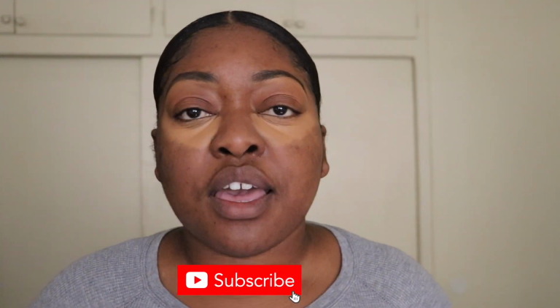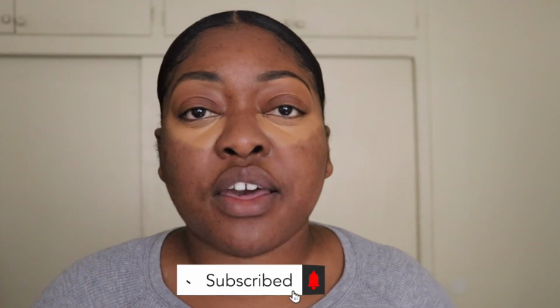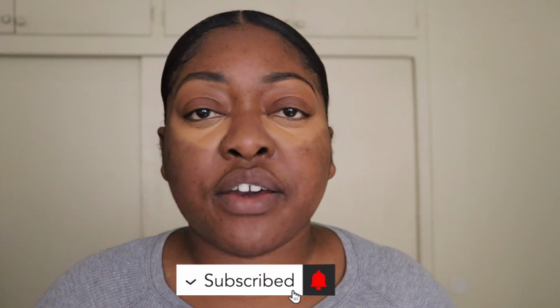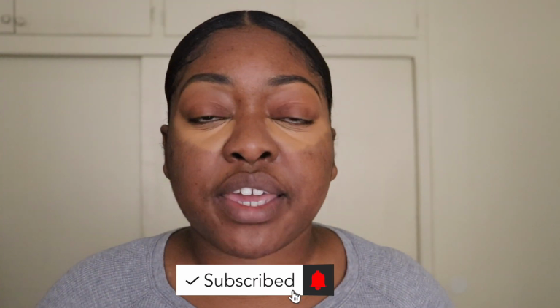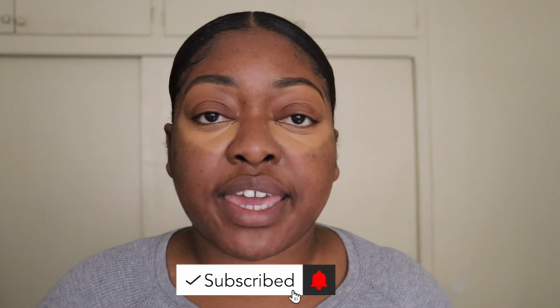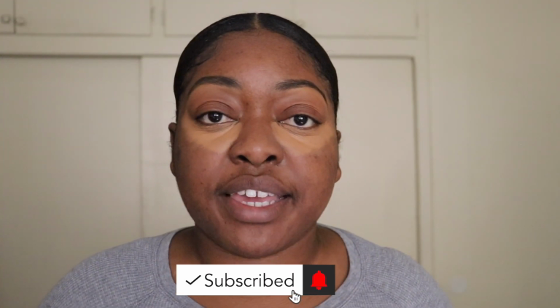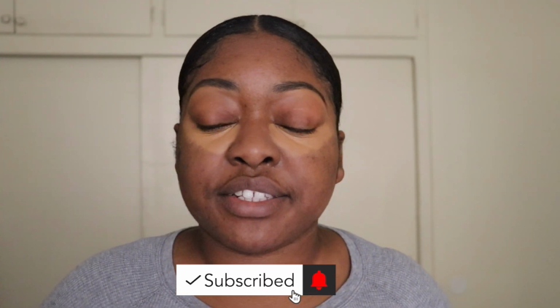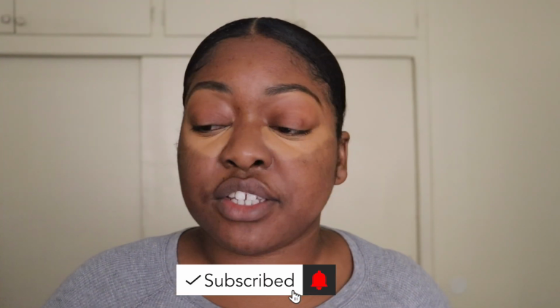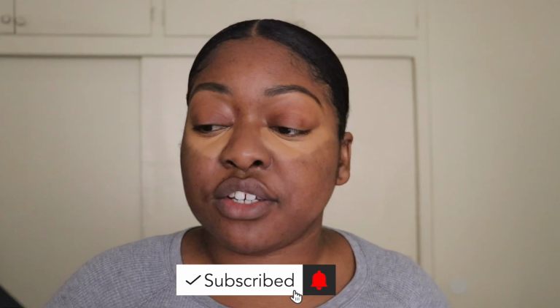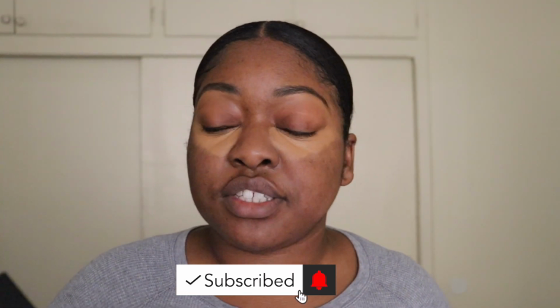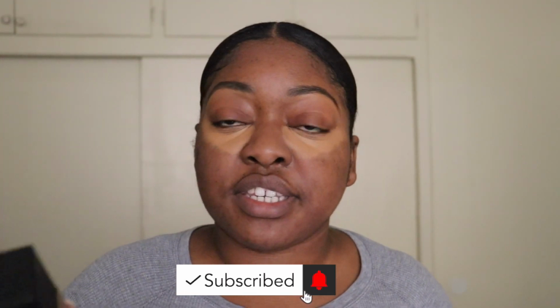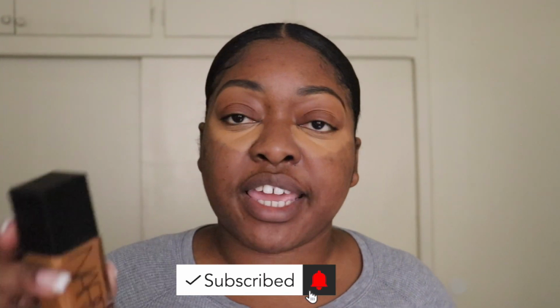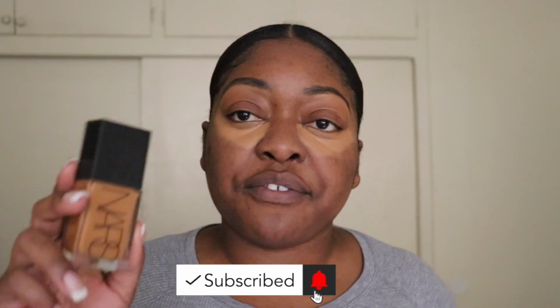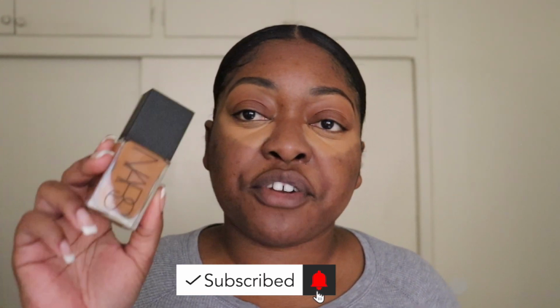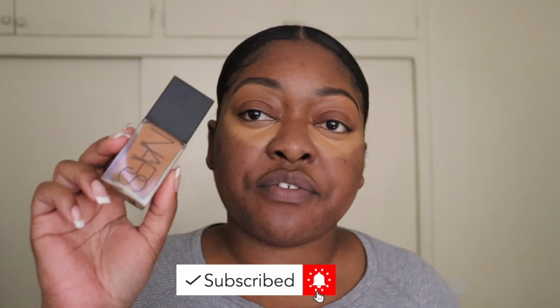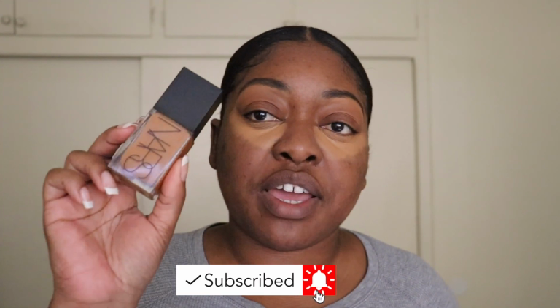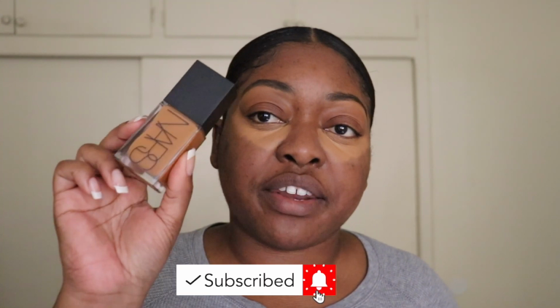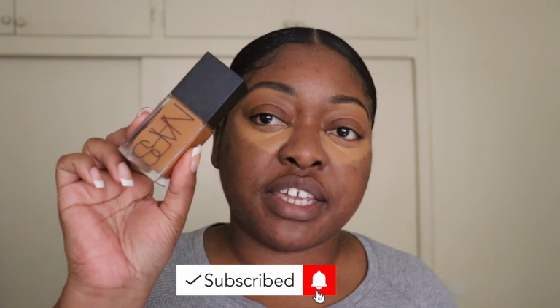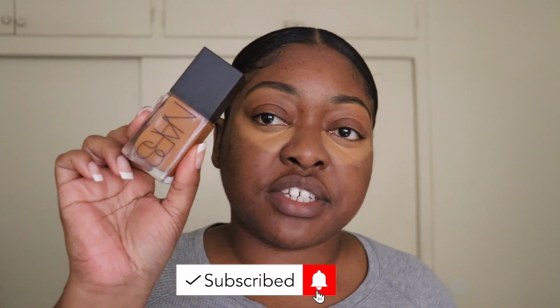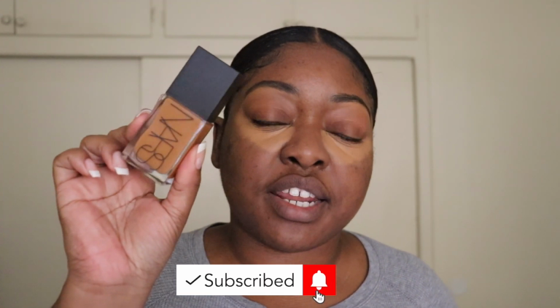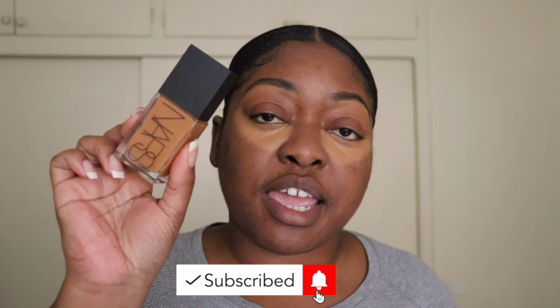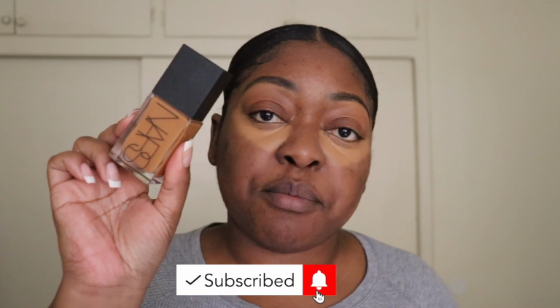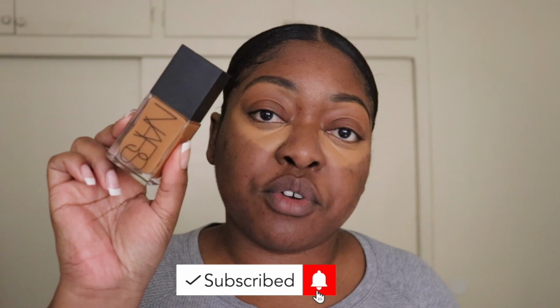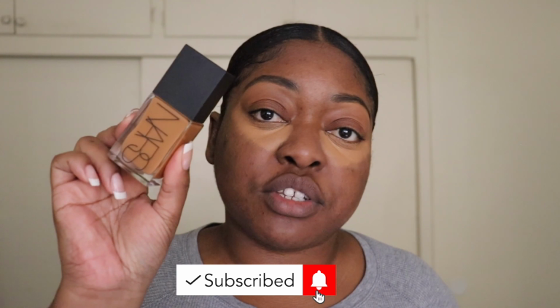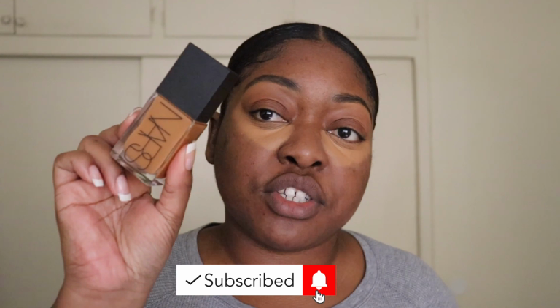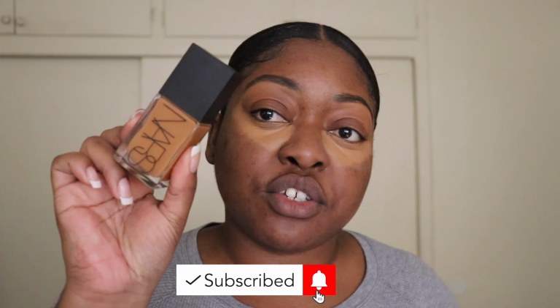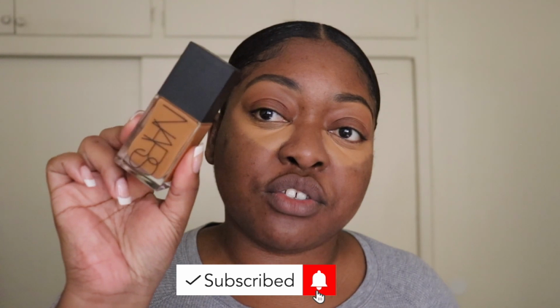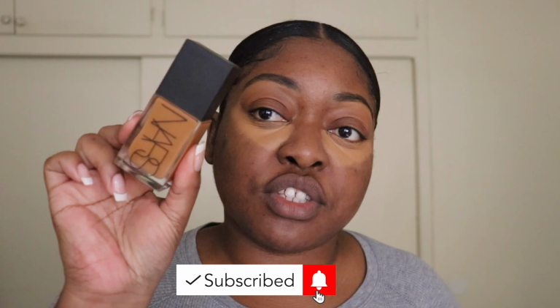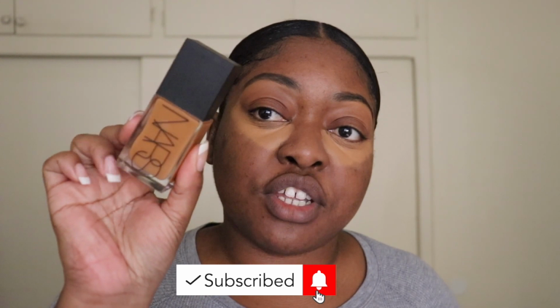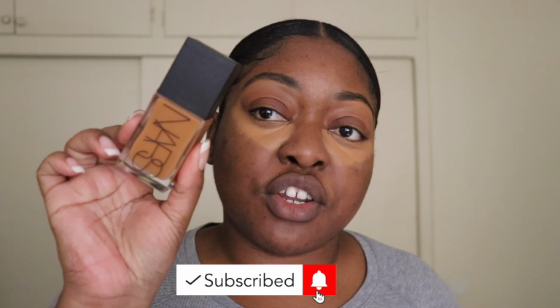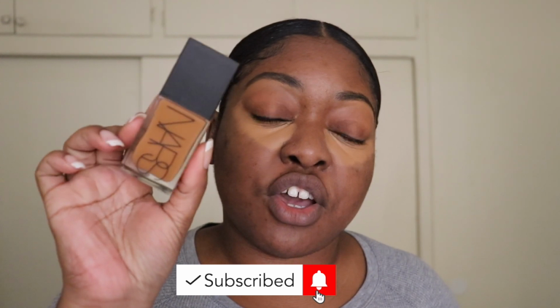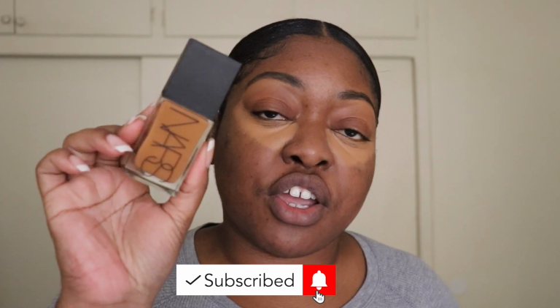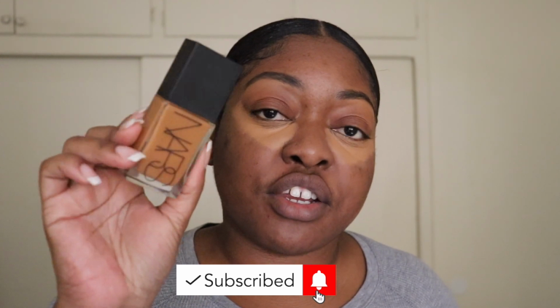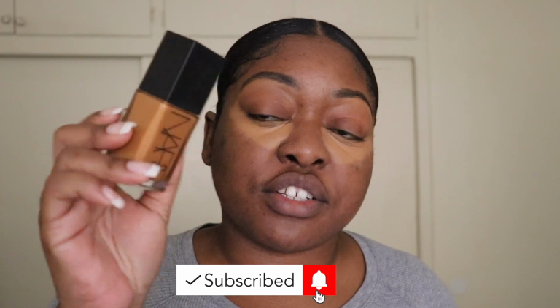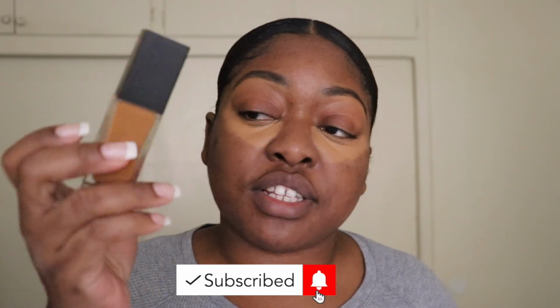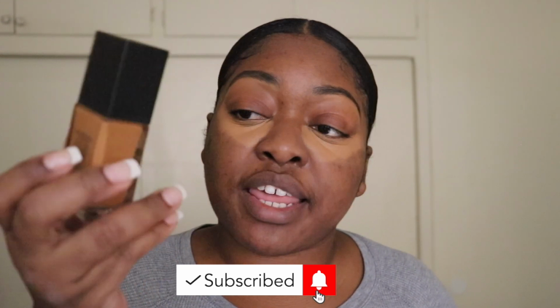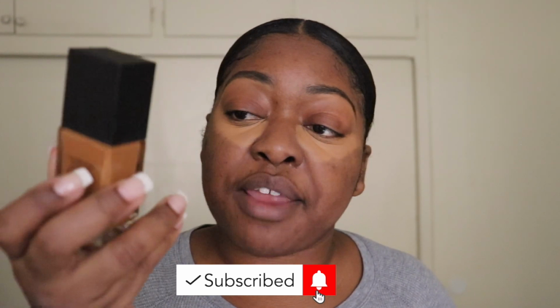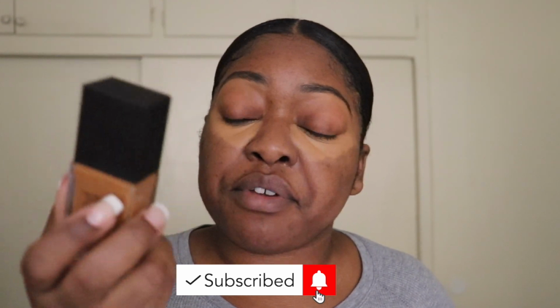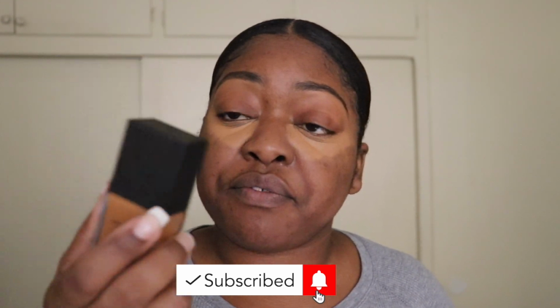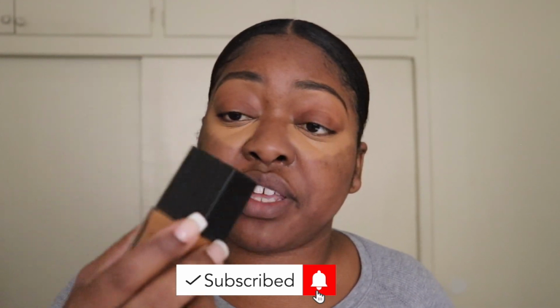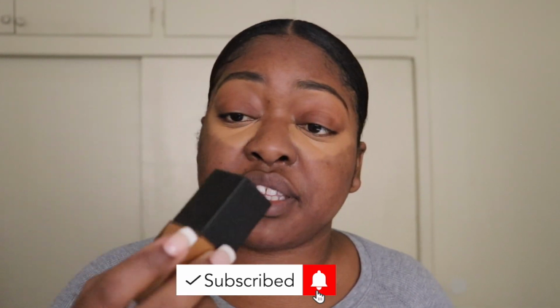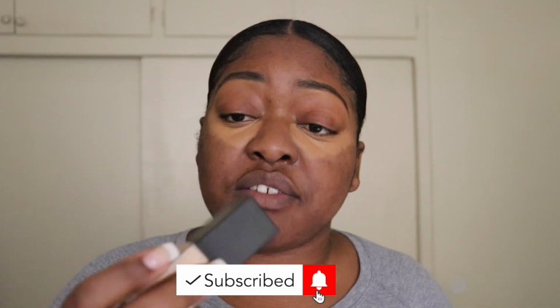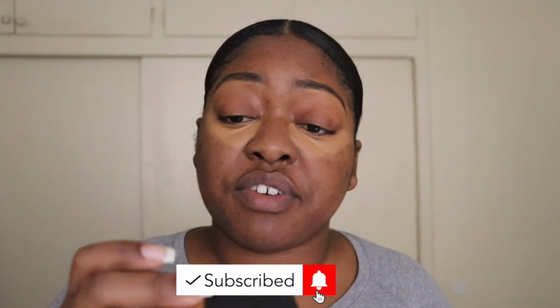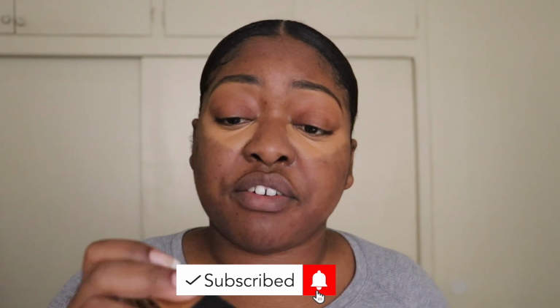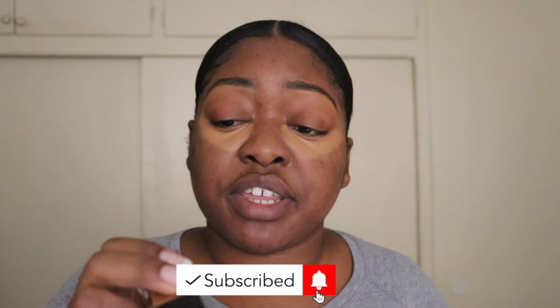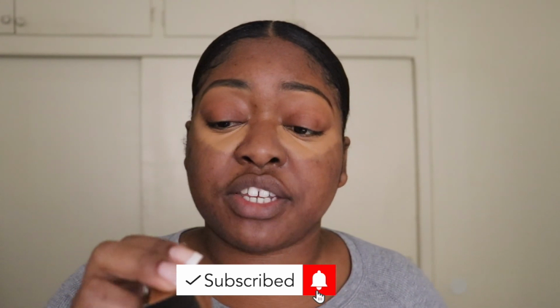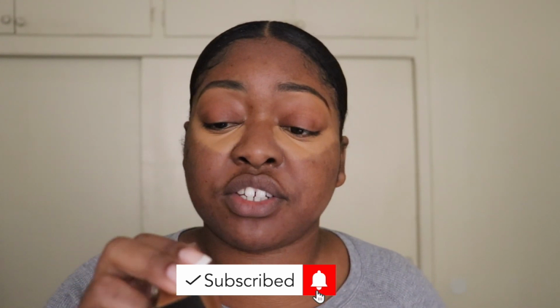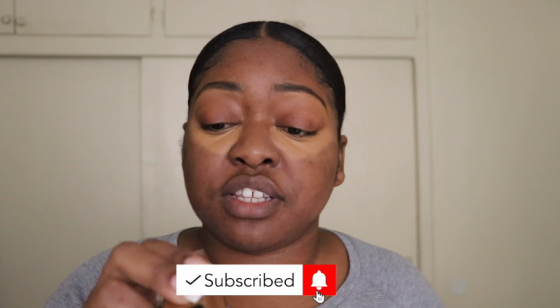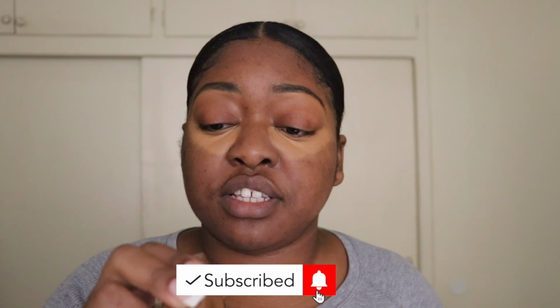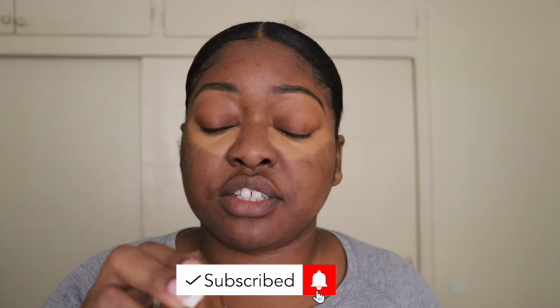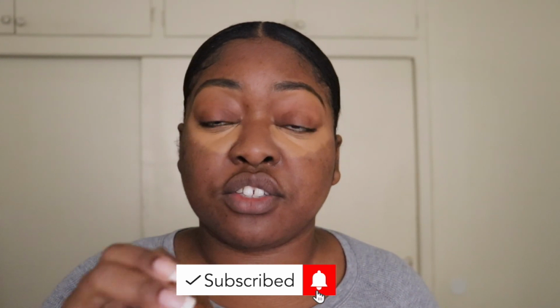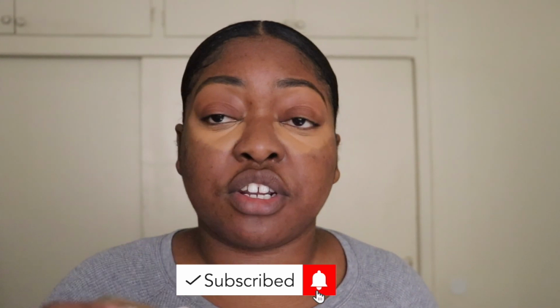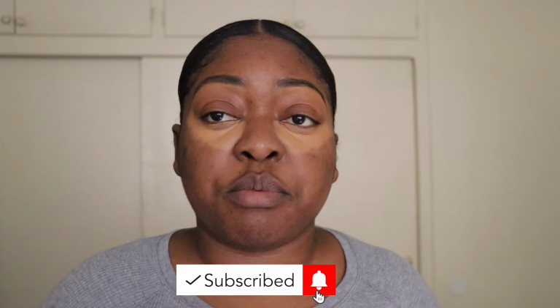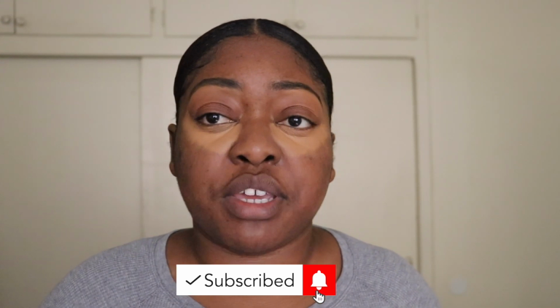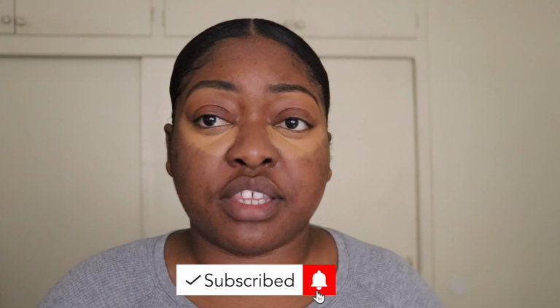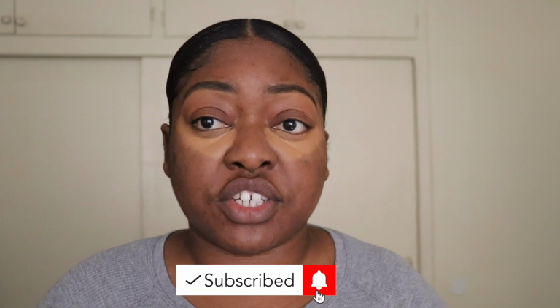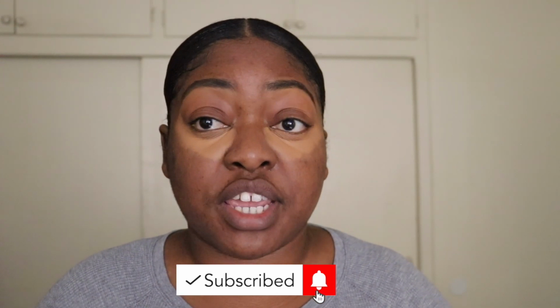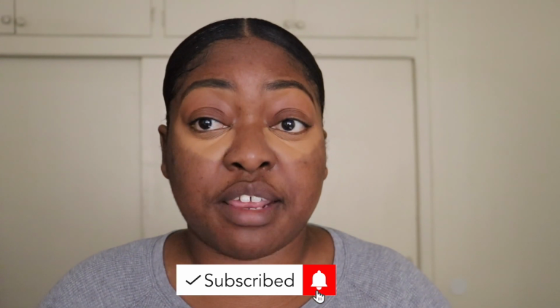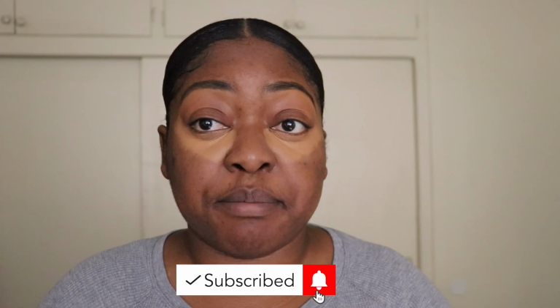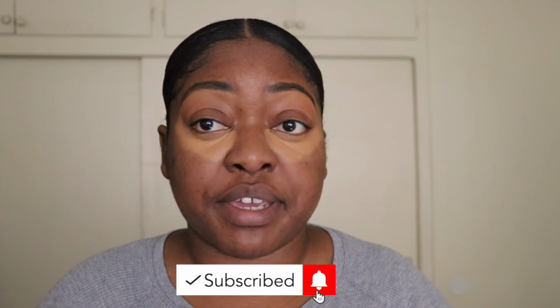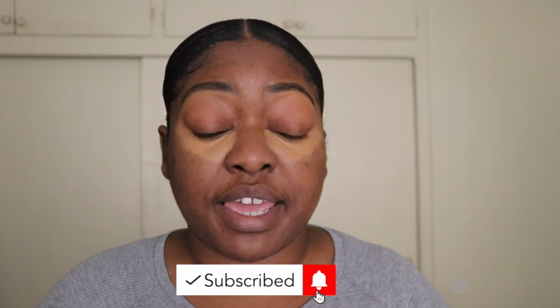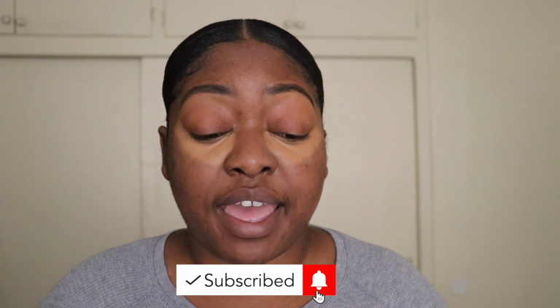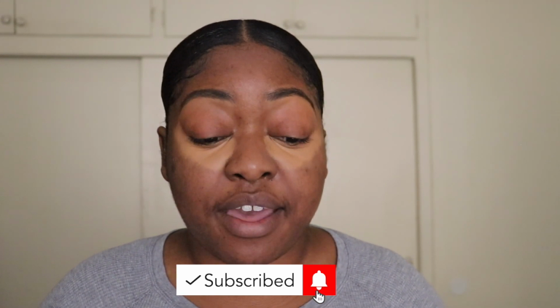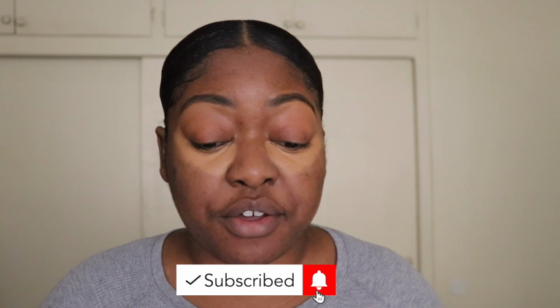So today for foundation, I am going to use the NARS Light Reflecting Foundation, and this is going to be in the shade Macau.